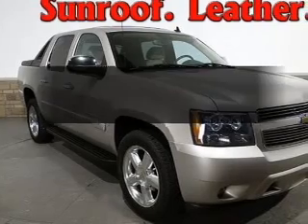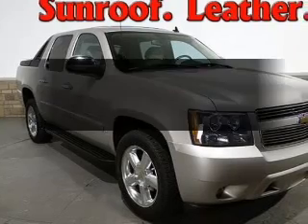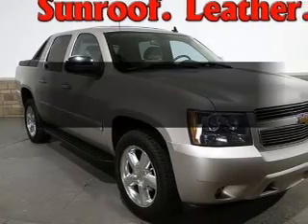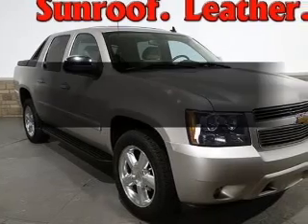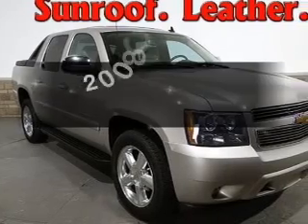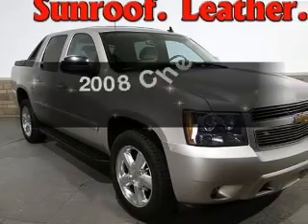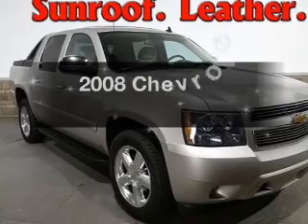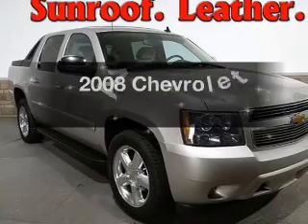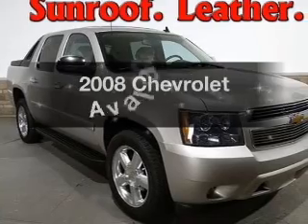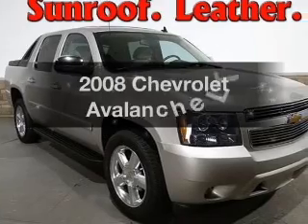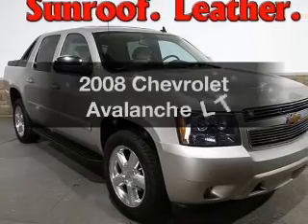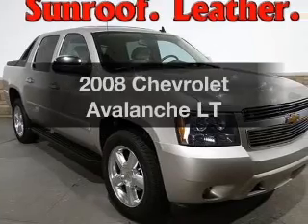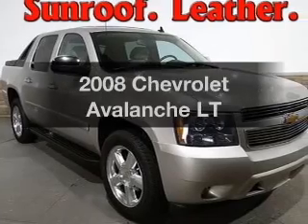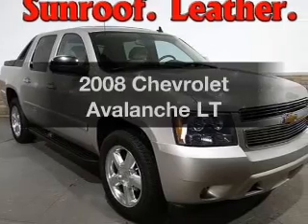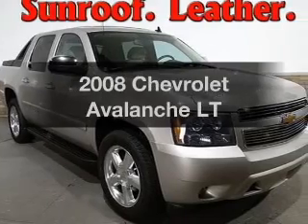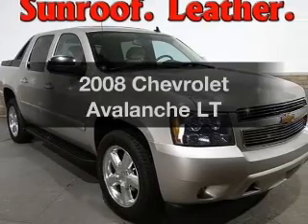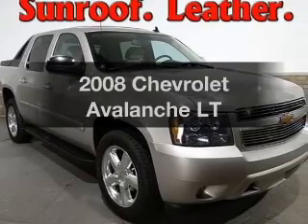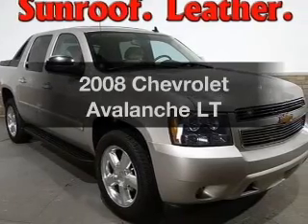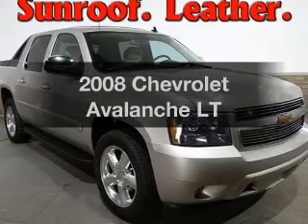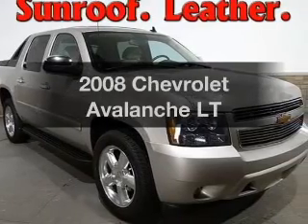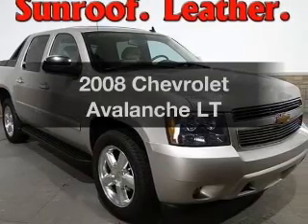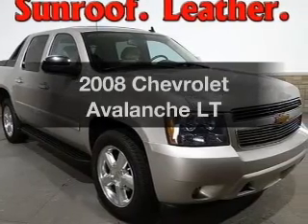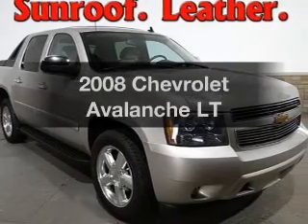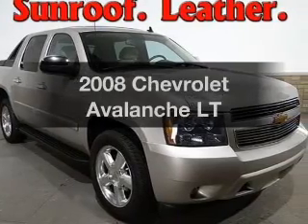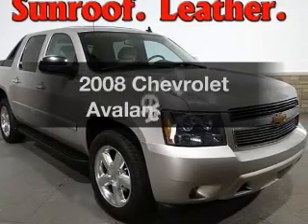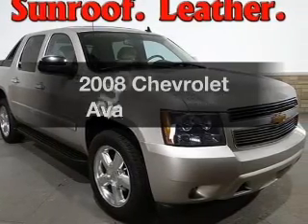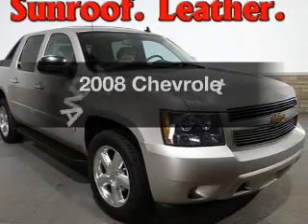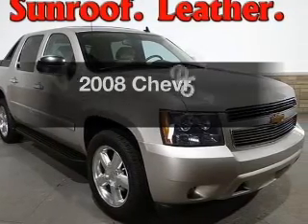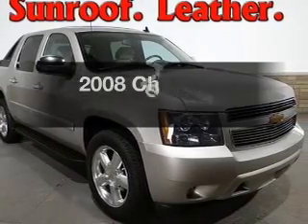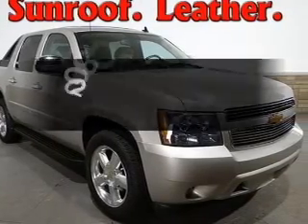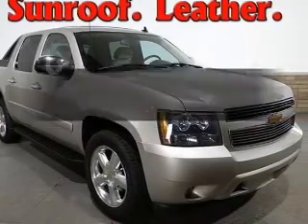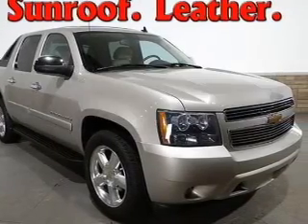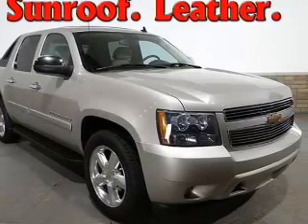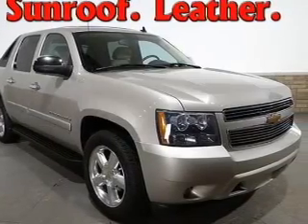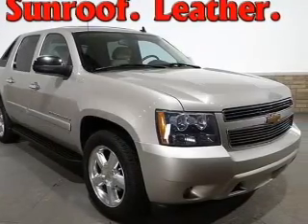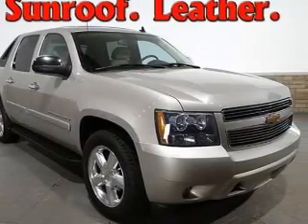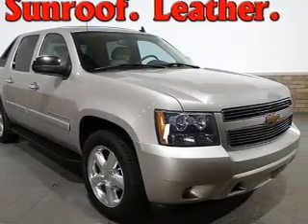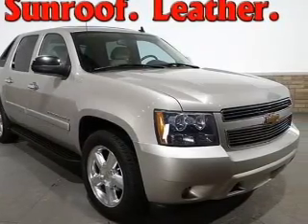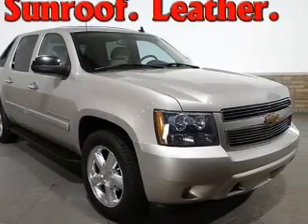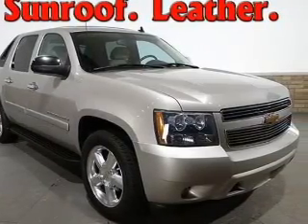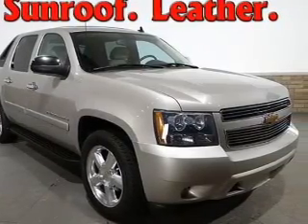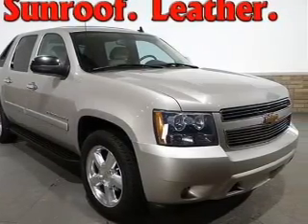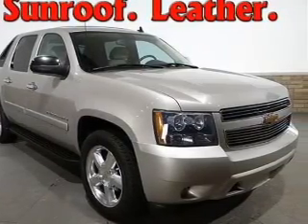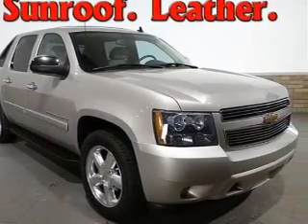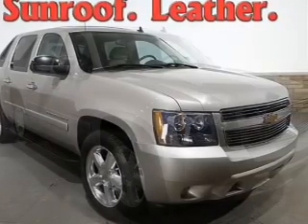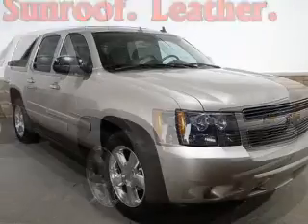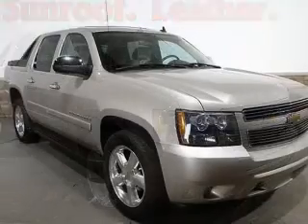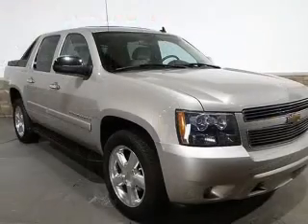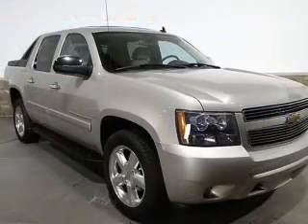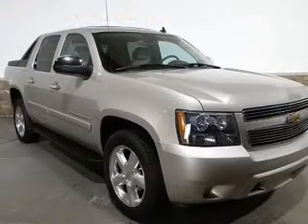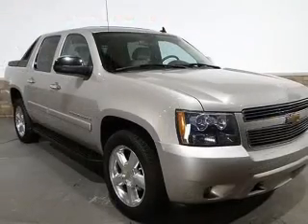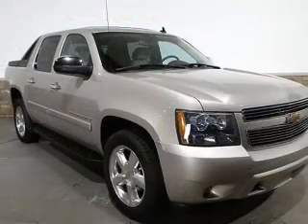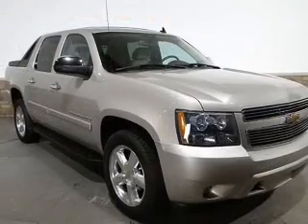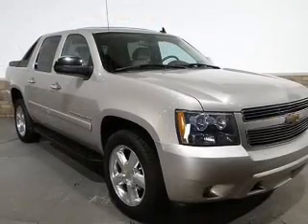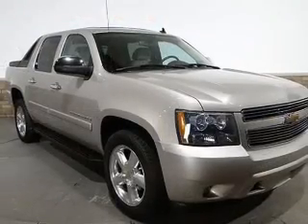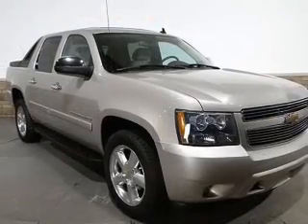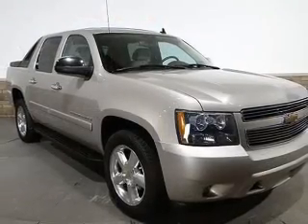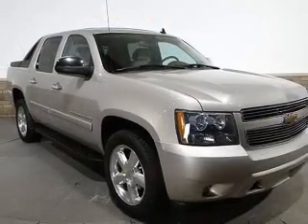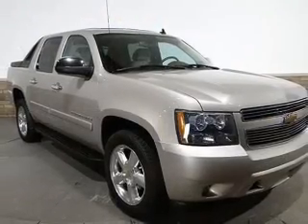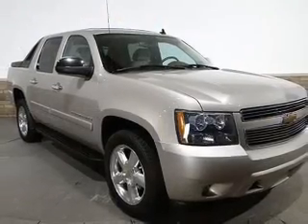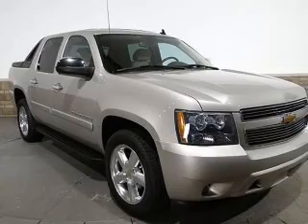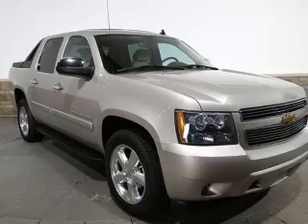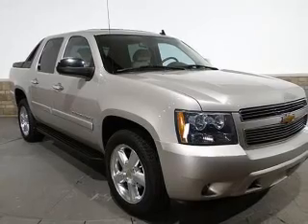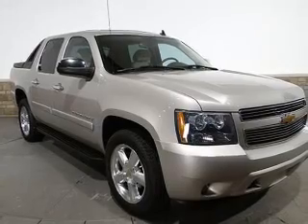Check out this 2008 Chevrolet Avalanche. If you're looking for a first-rate auto, this one could be yours today.